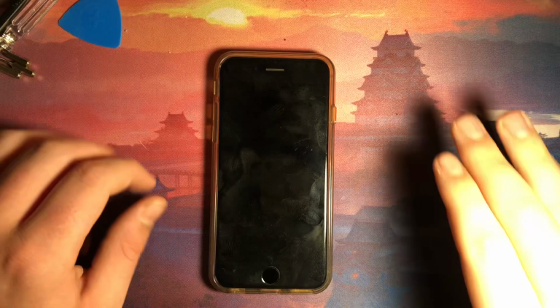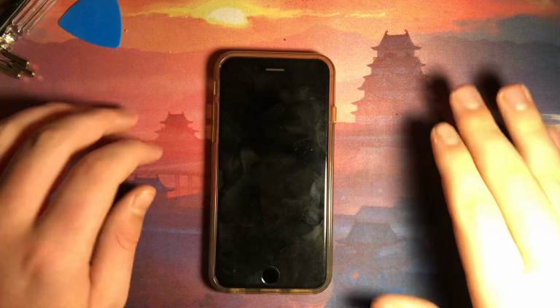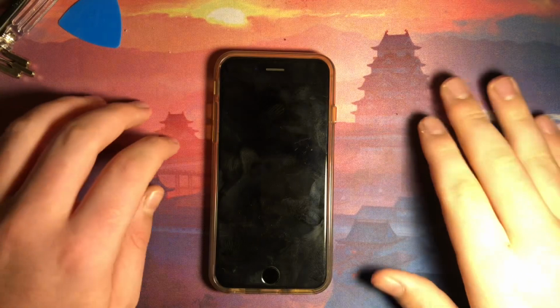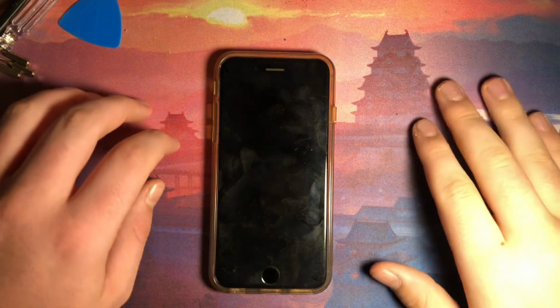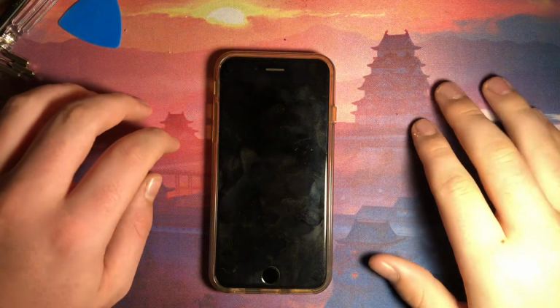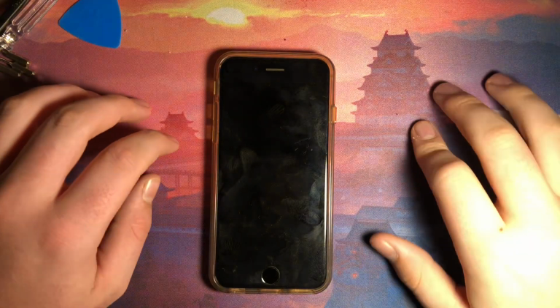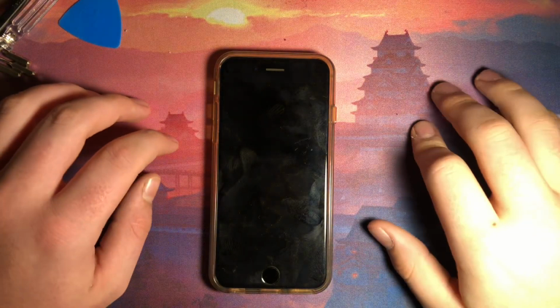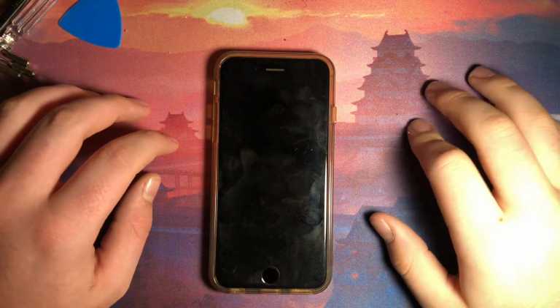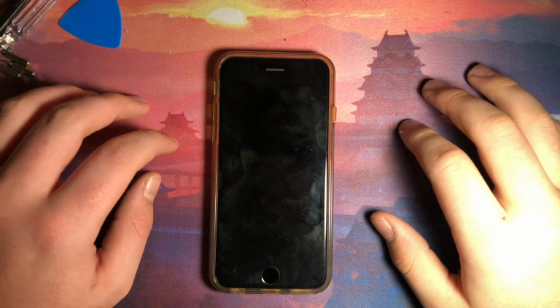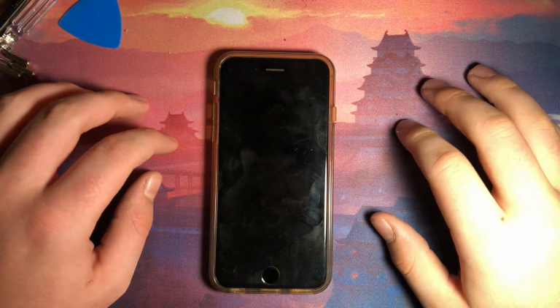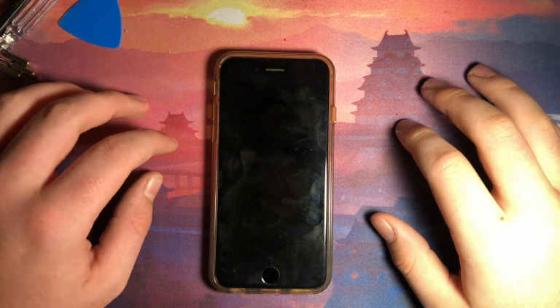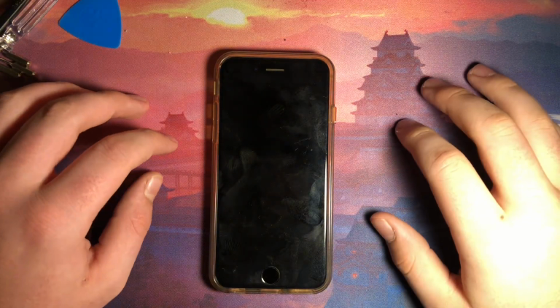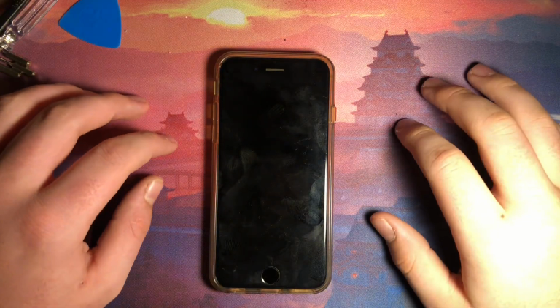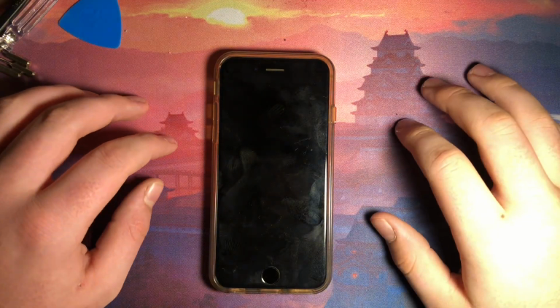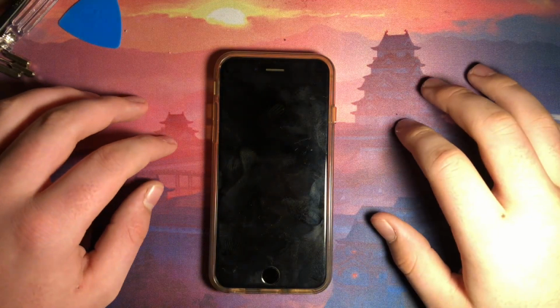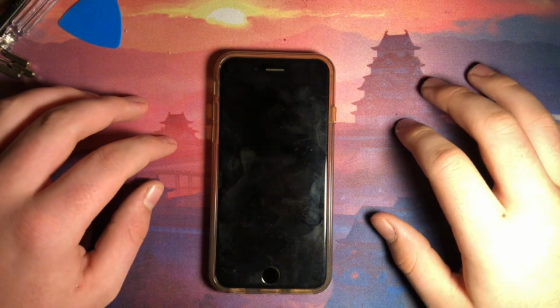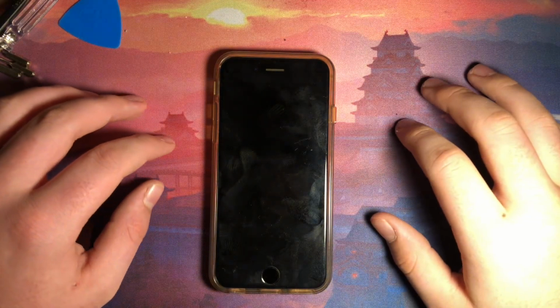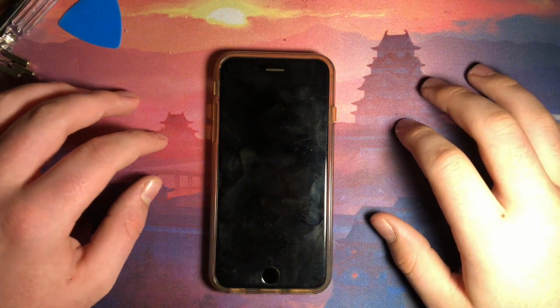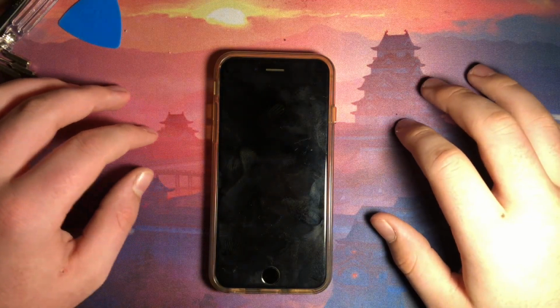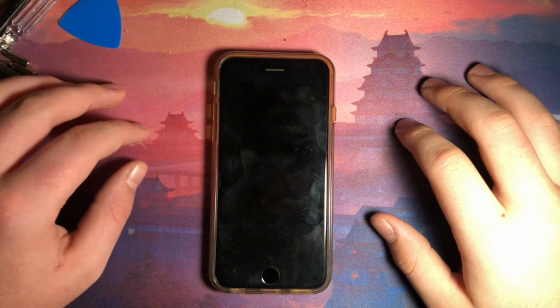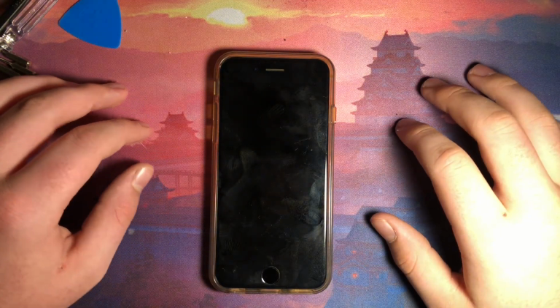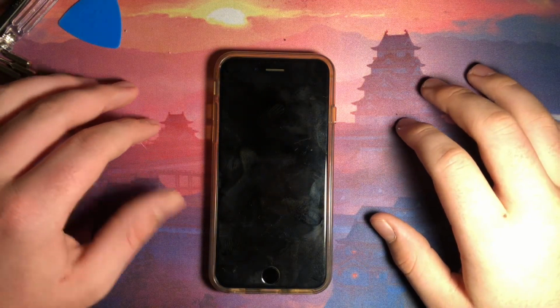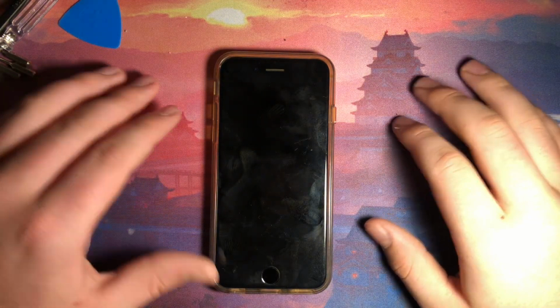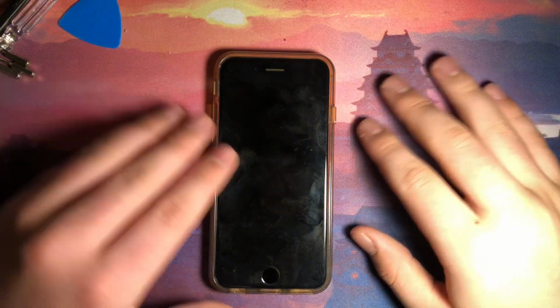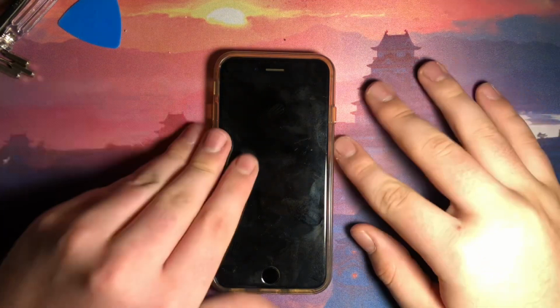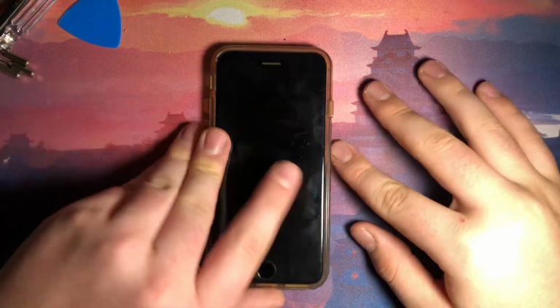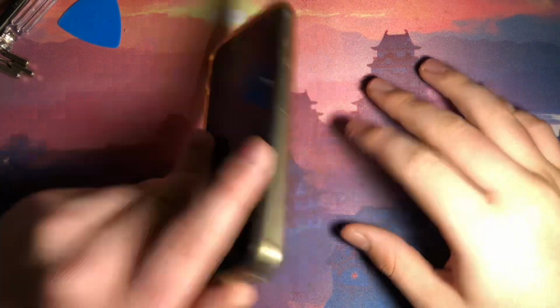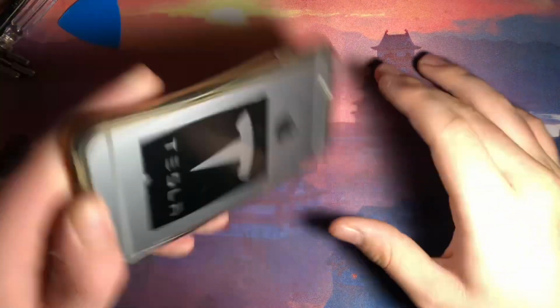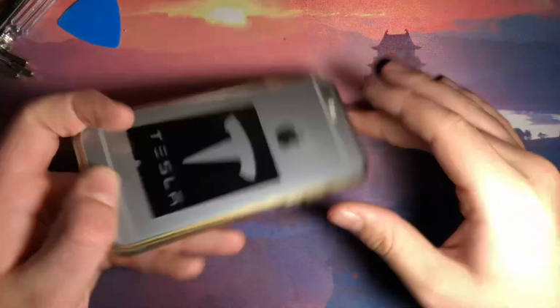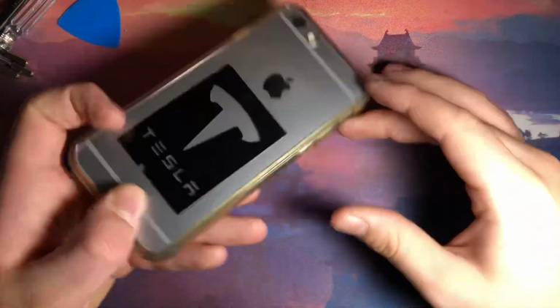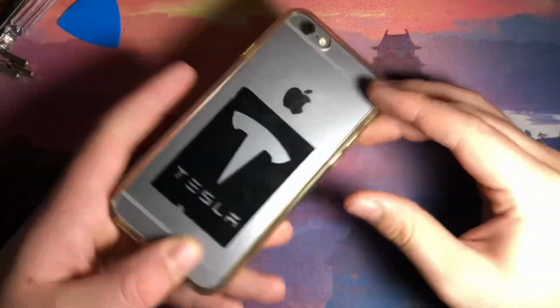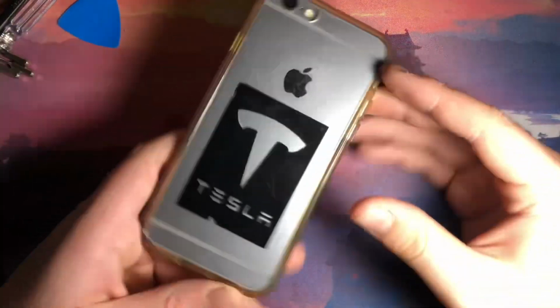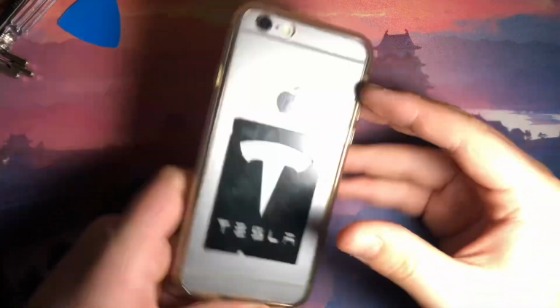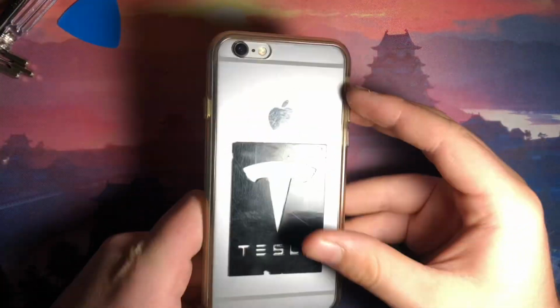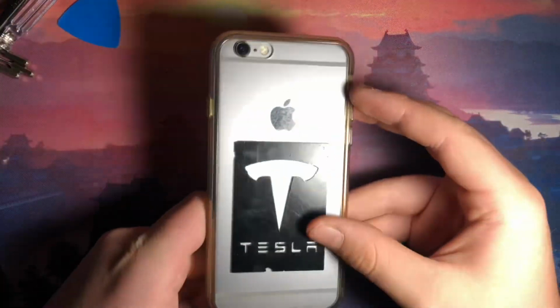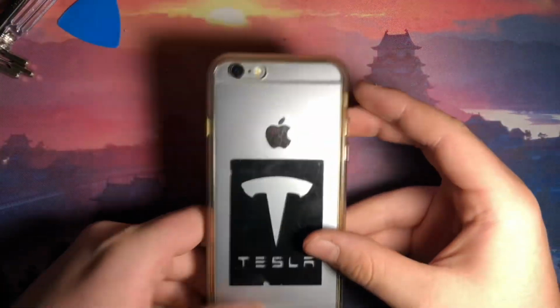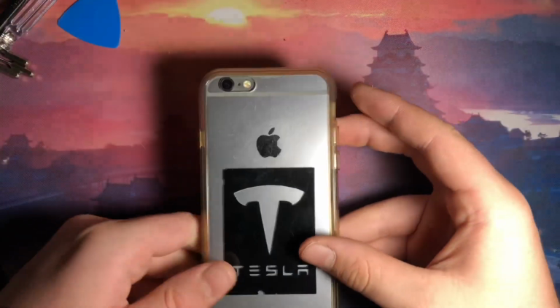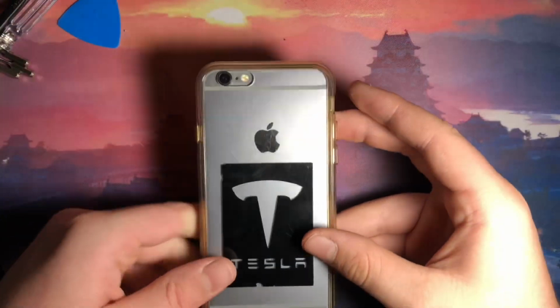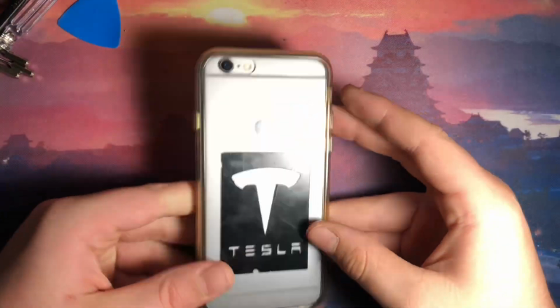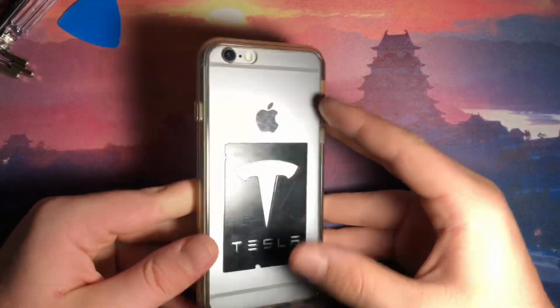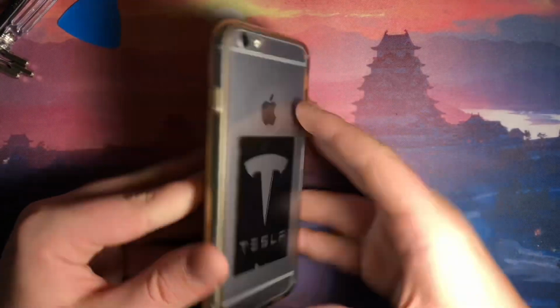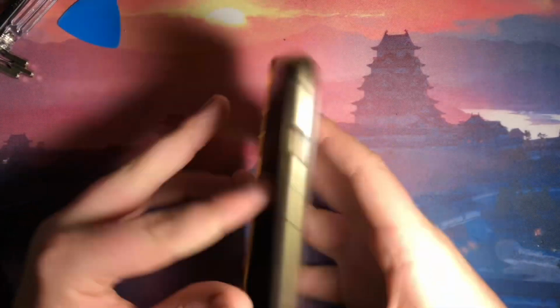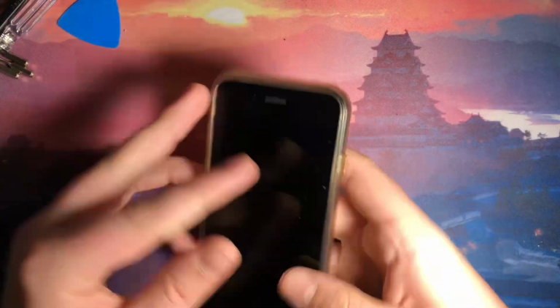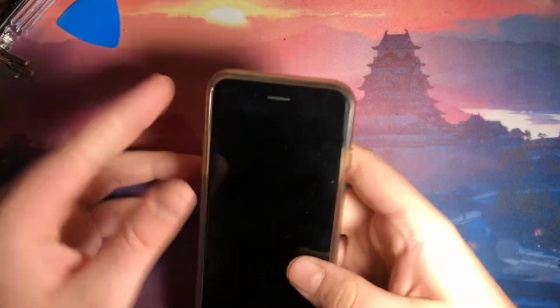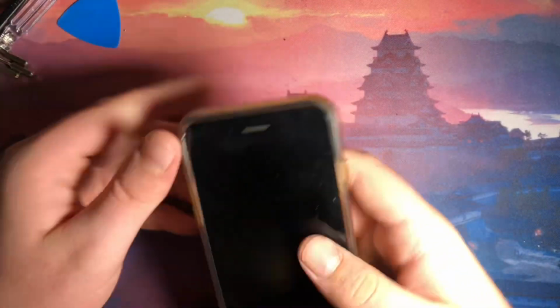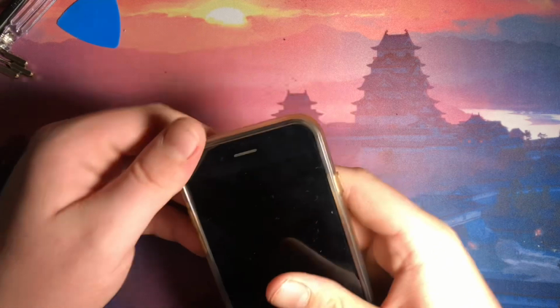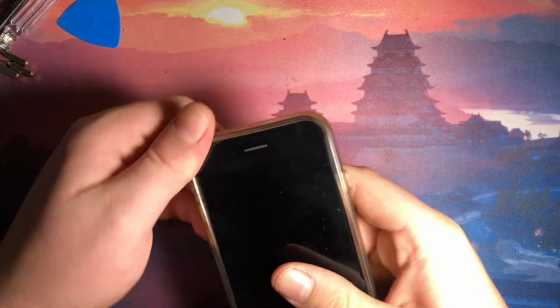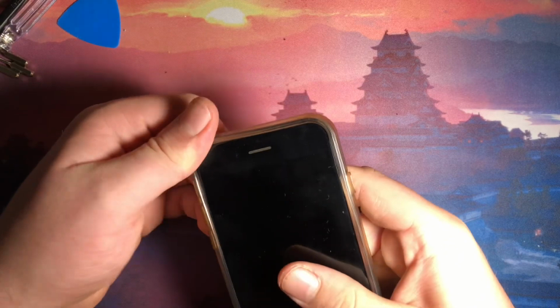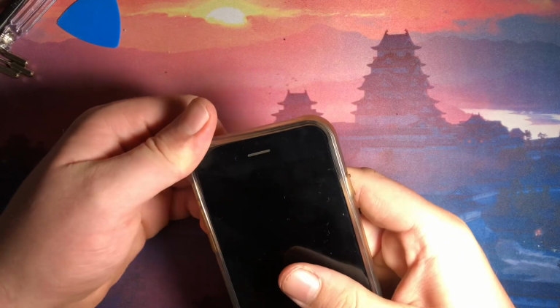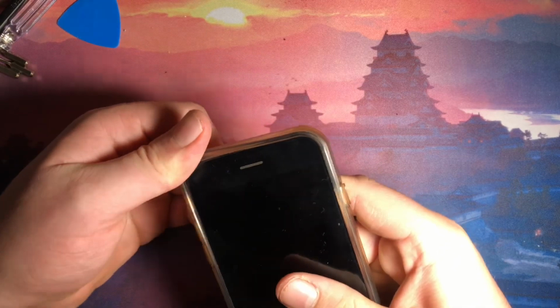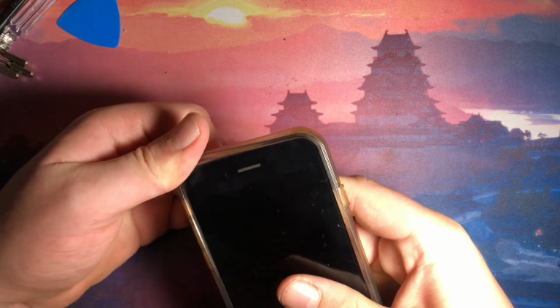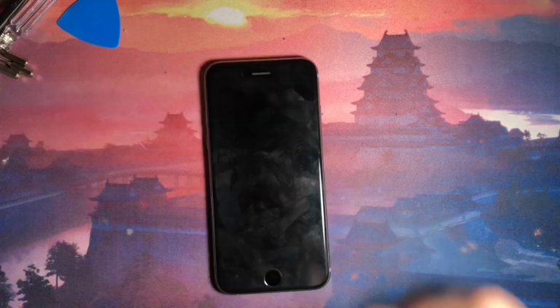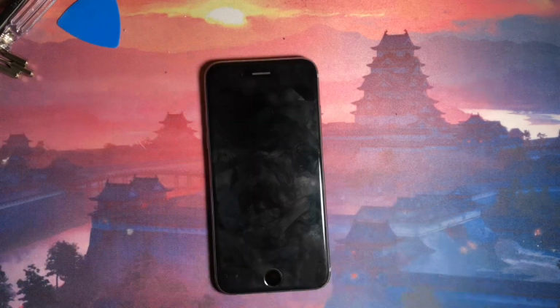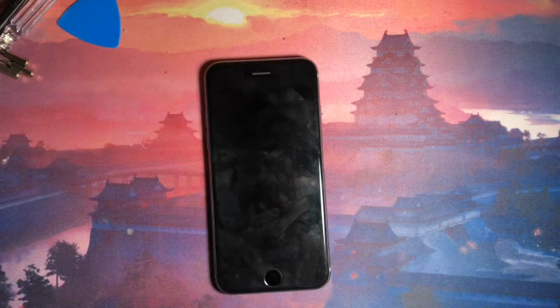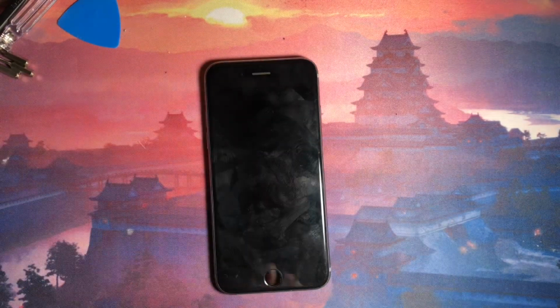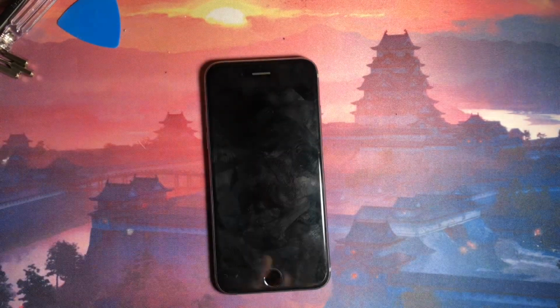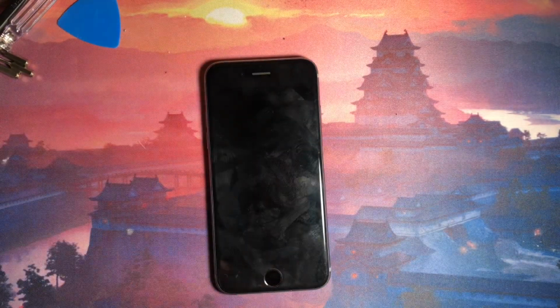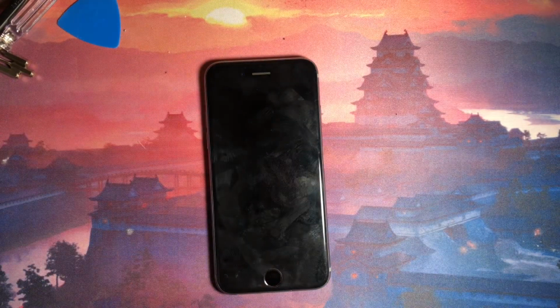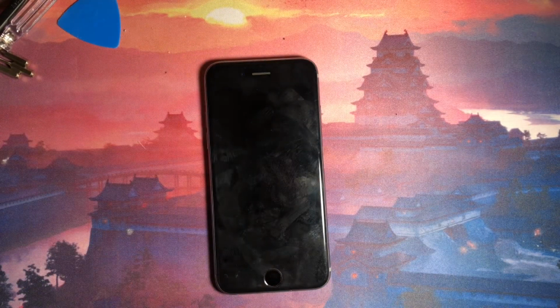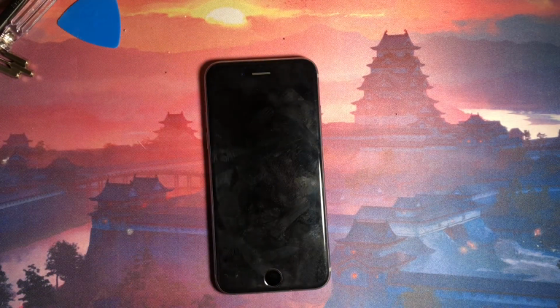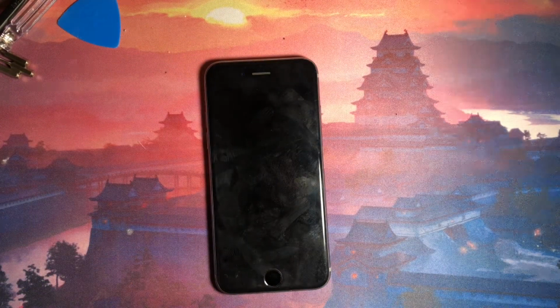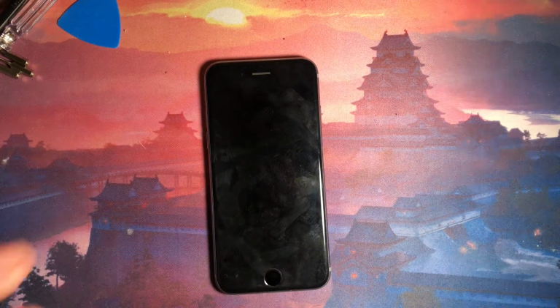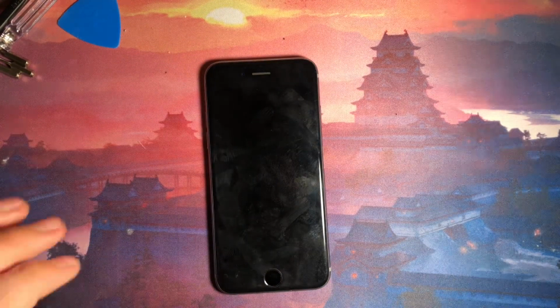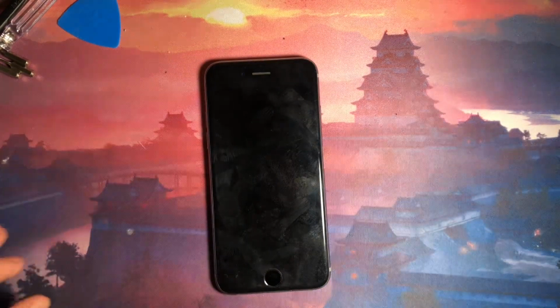Hey guys, it's Ty's Tech back with another video. Today I'm going to be doing a disassembly and teardown of the iPhone 6S. So let's get started.